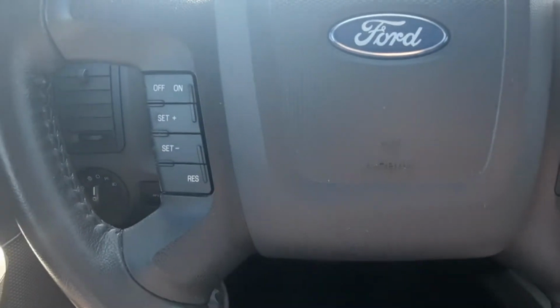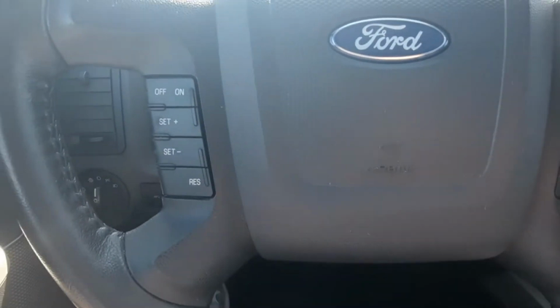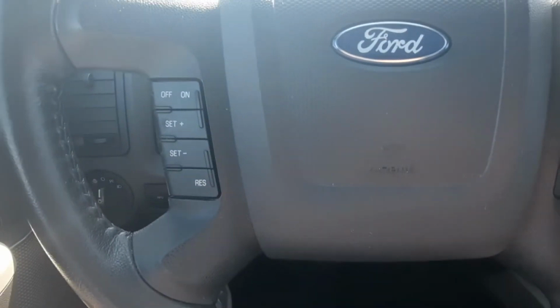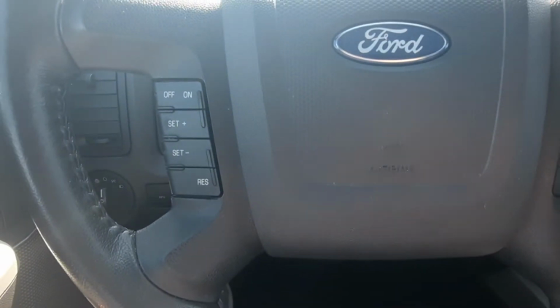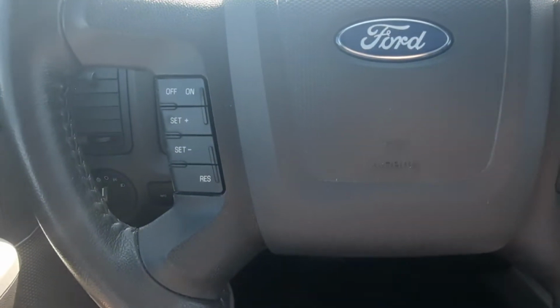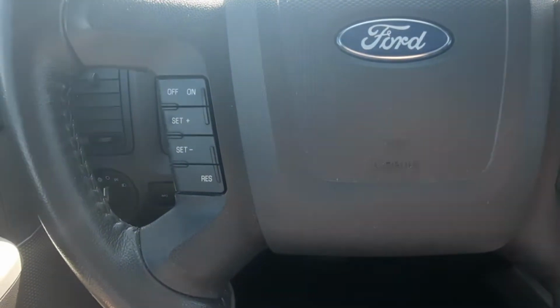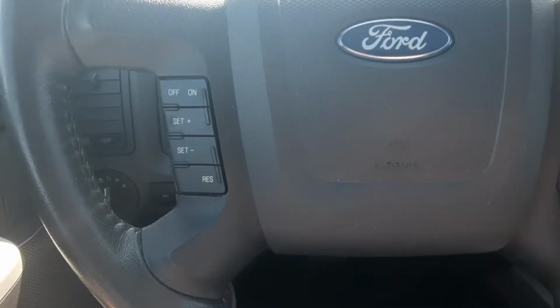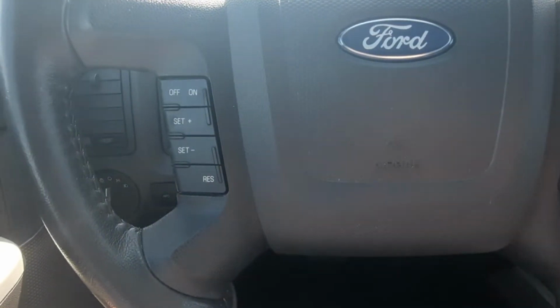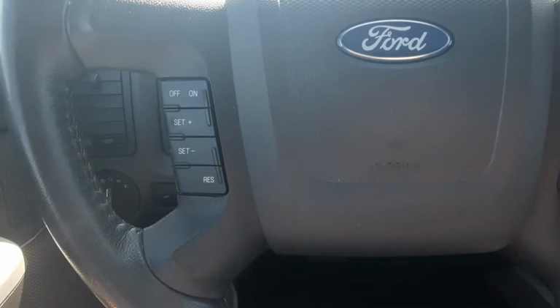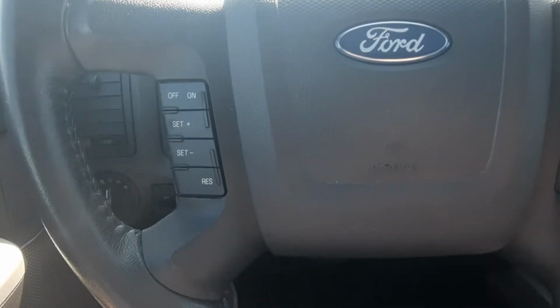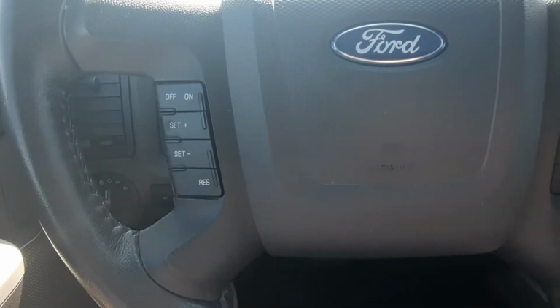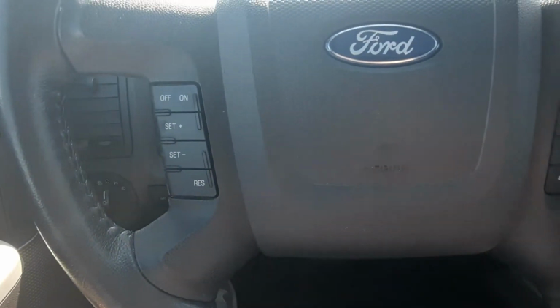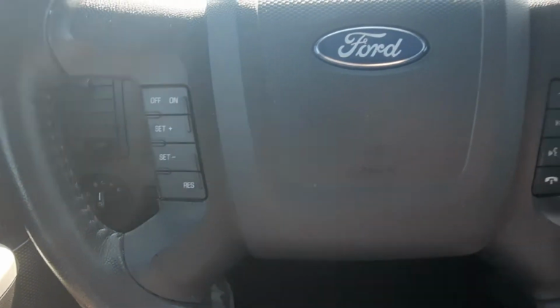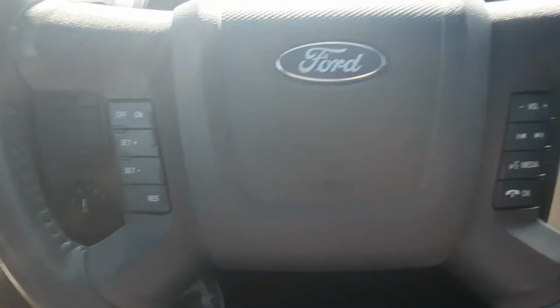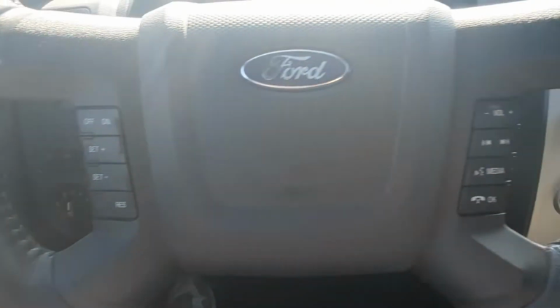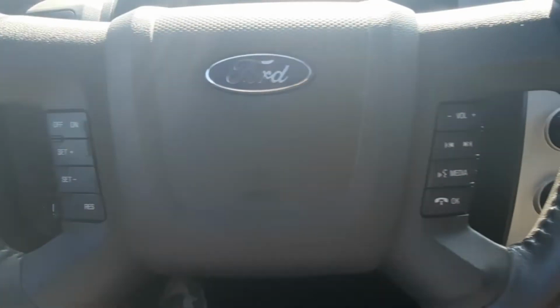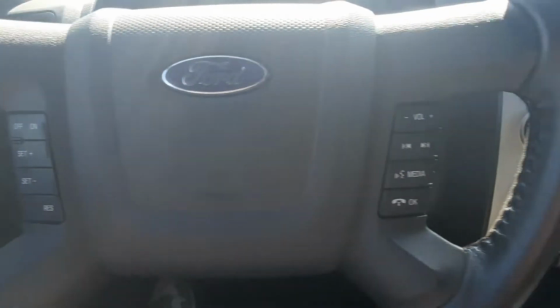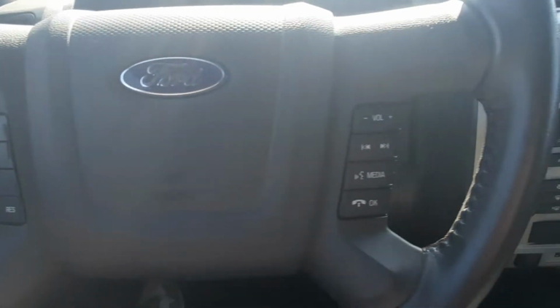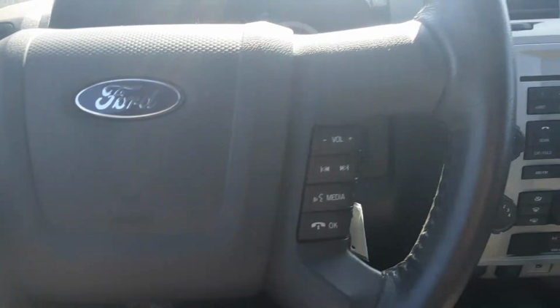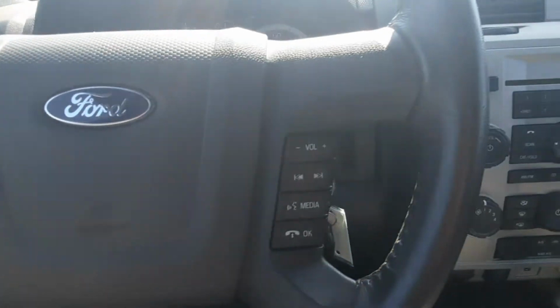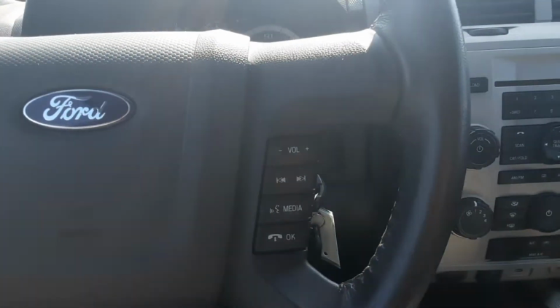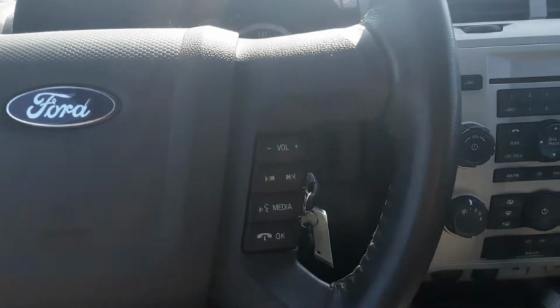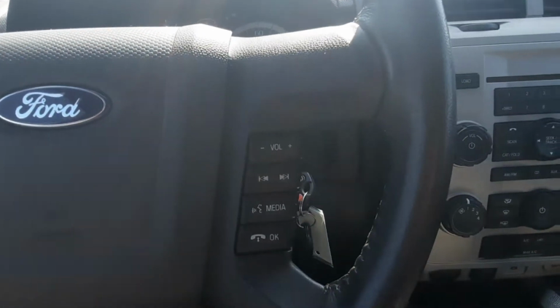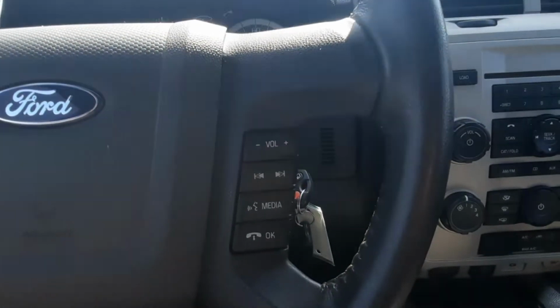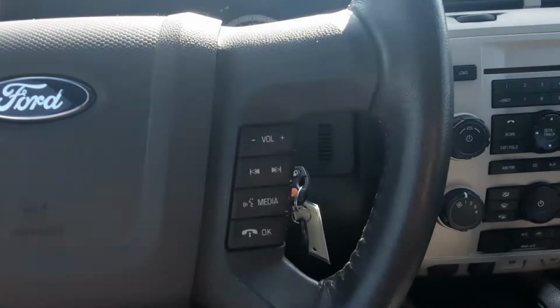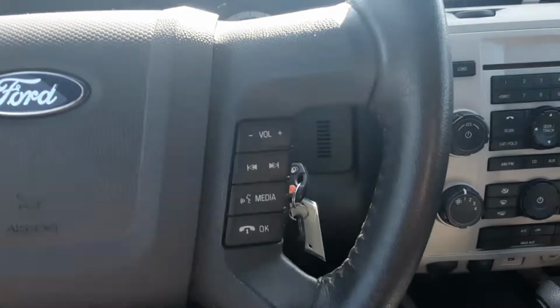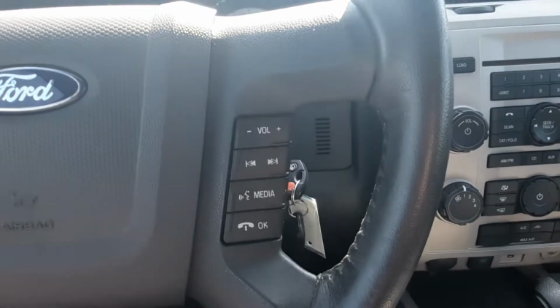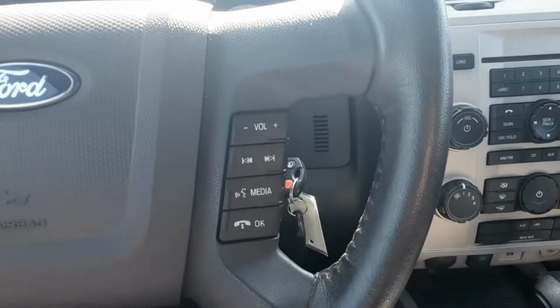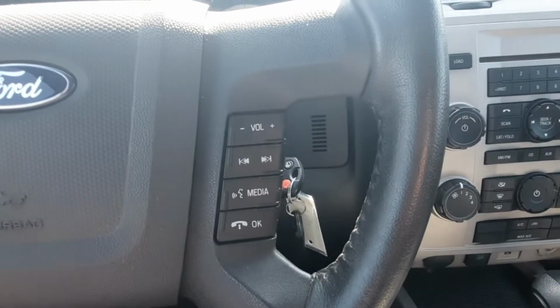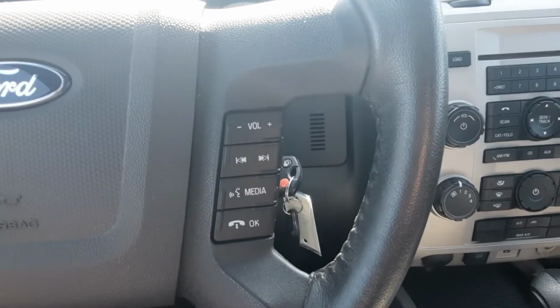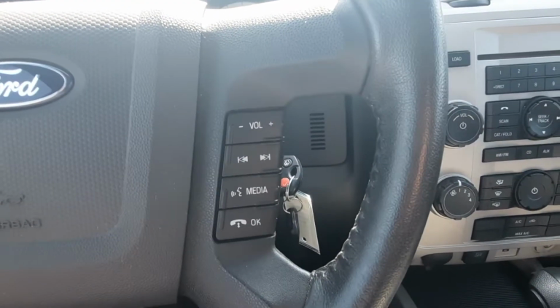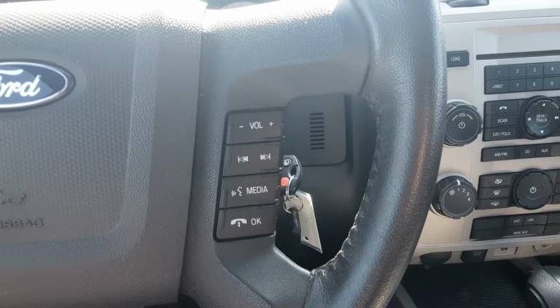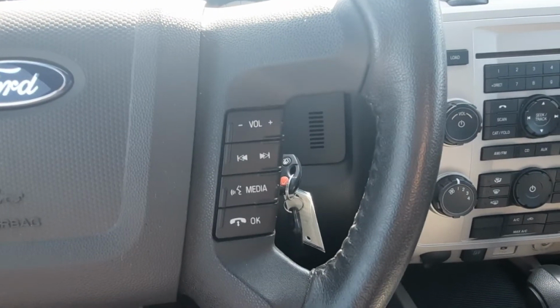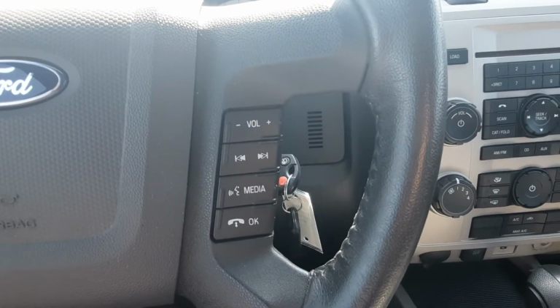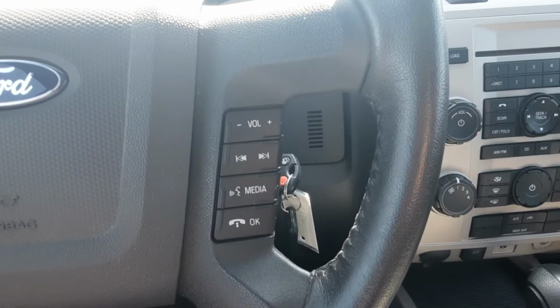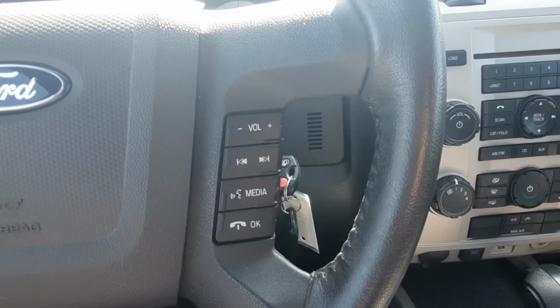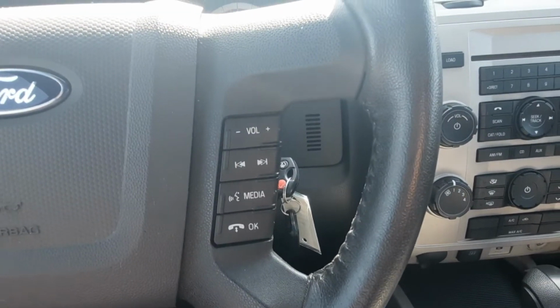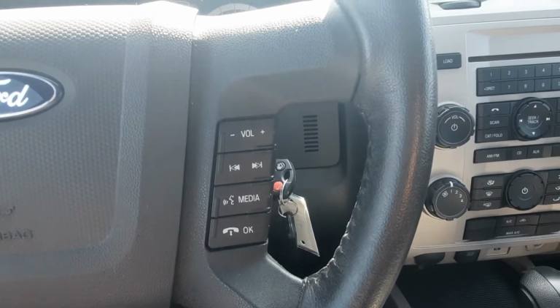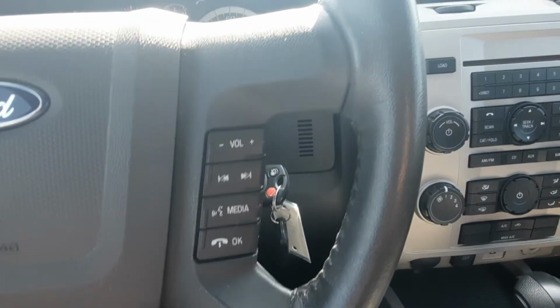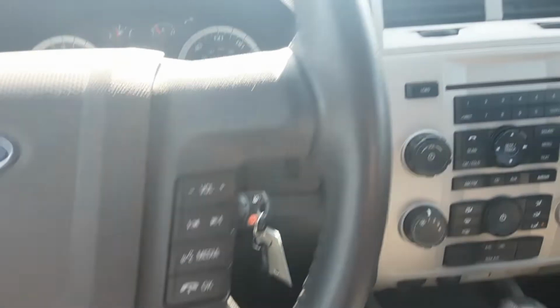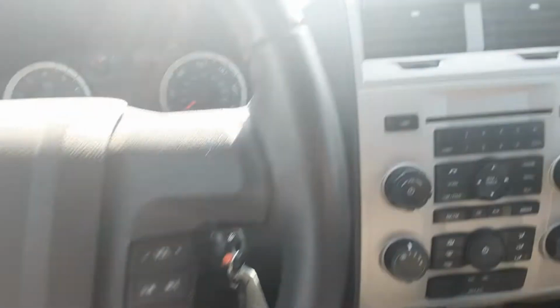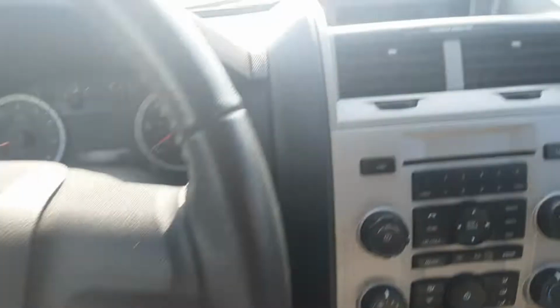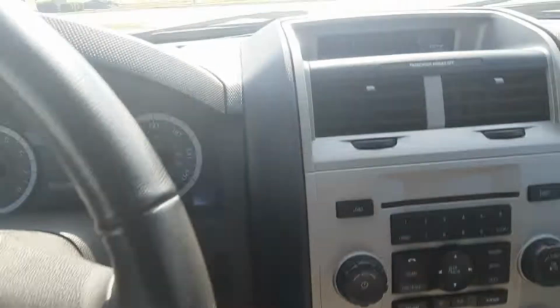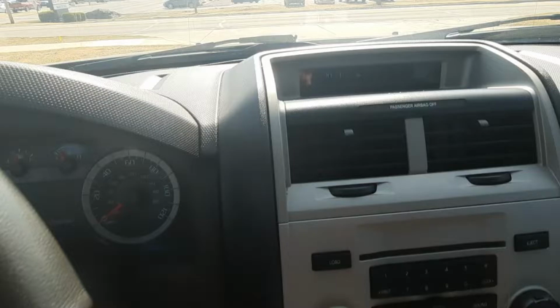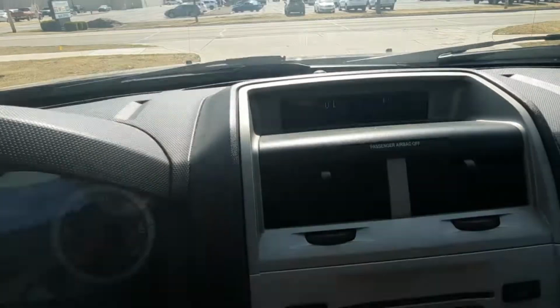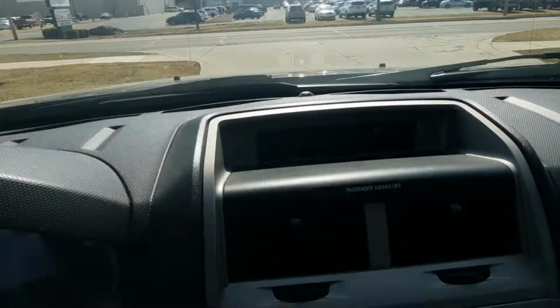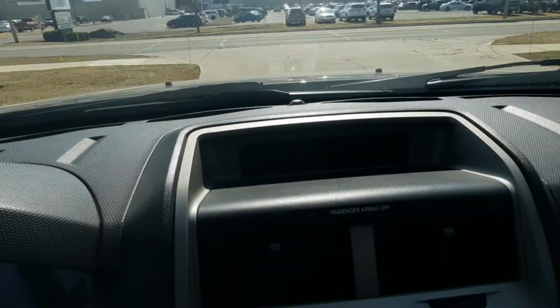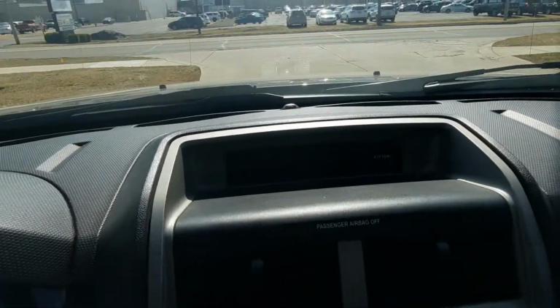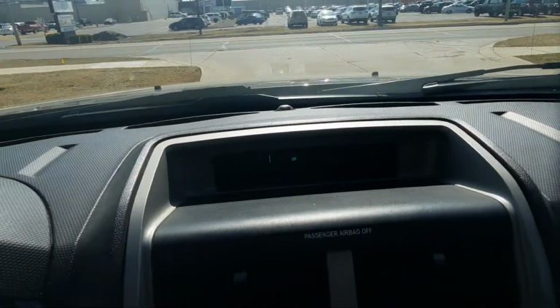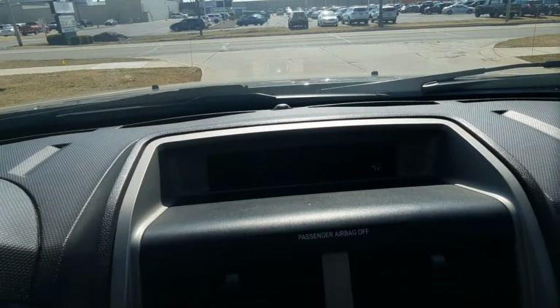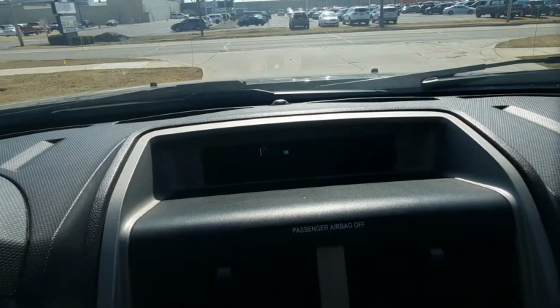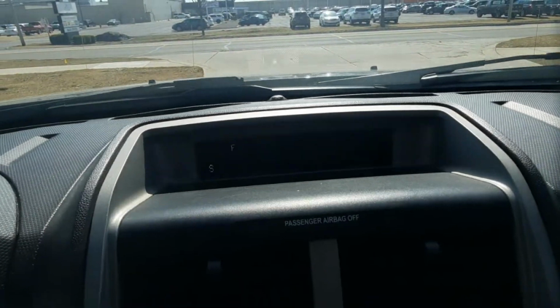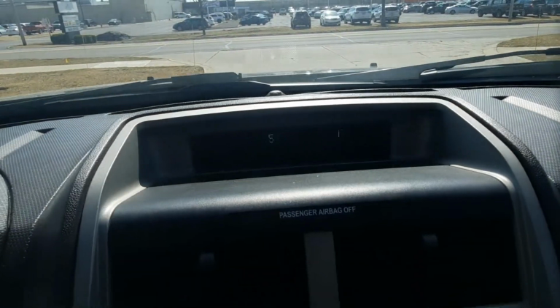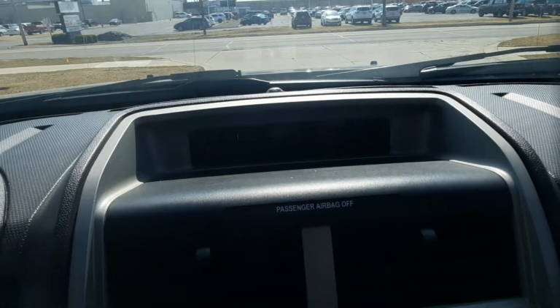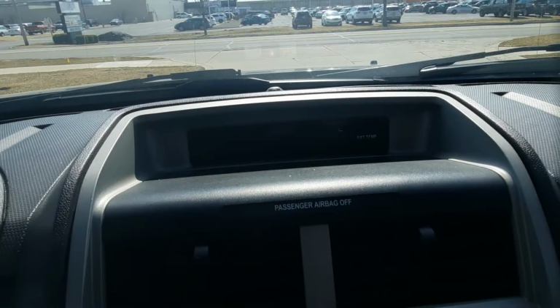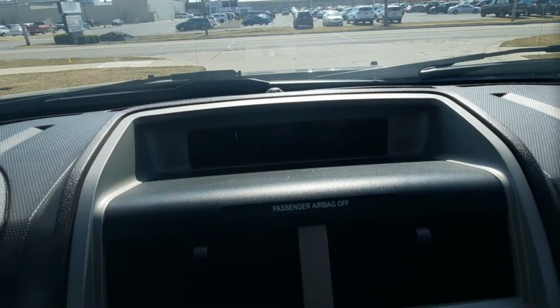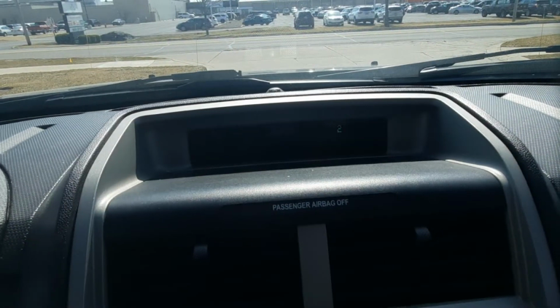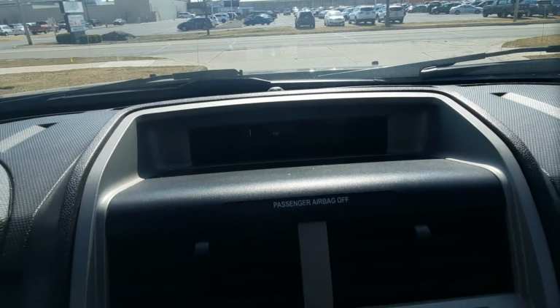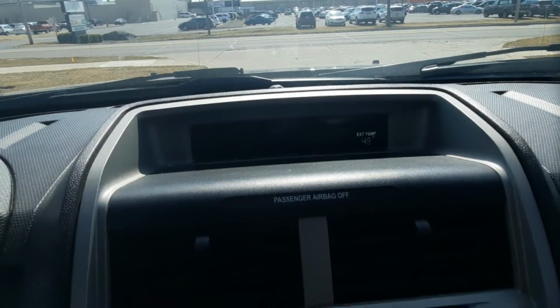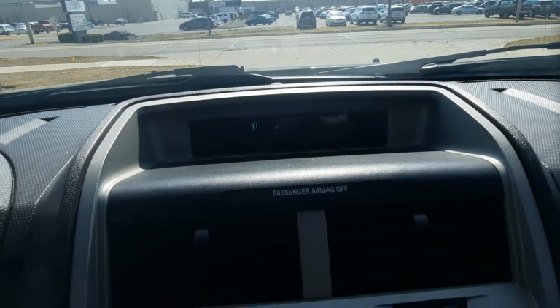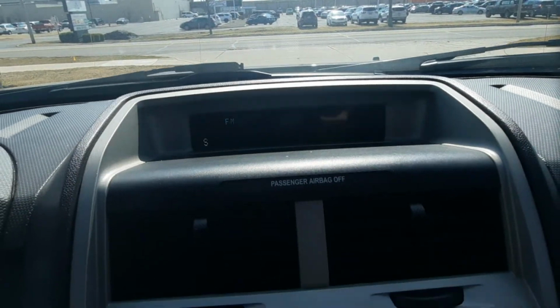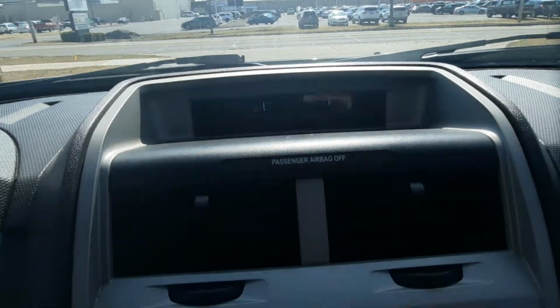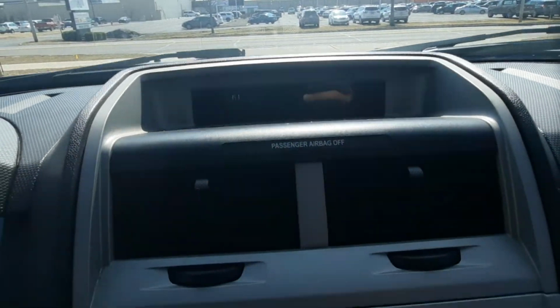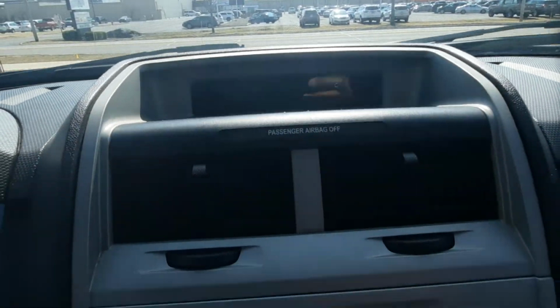Cruise control, audio controls, center stack.